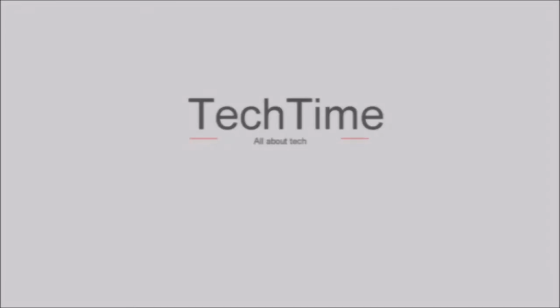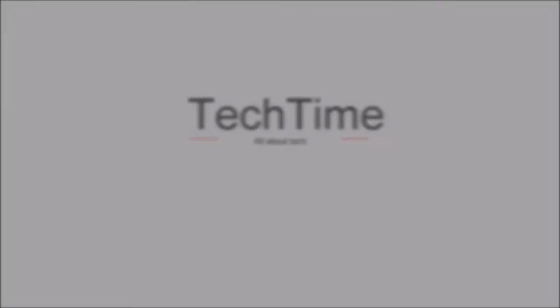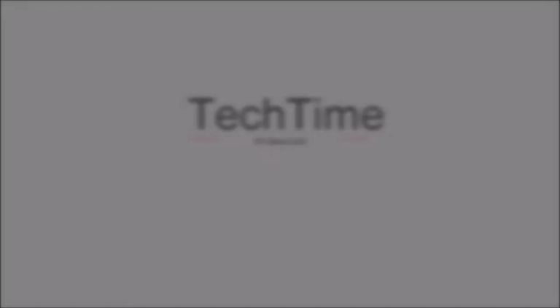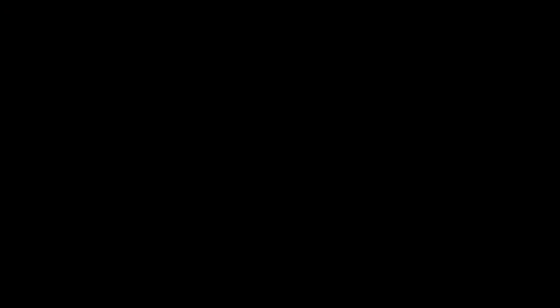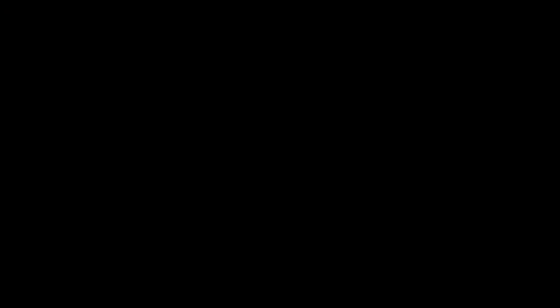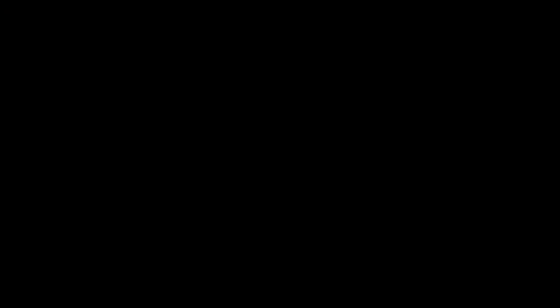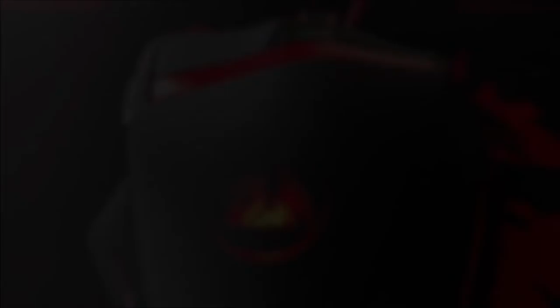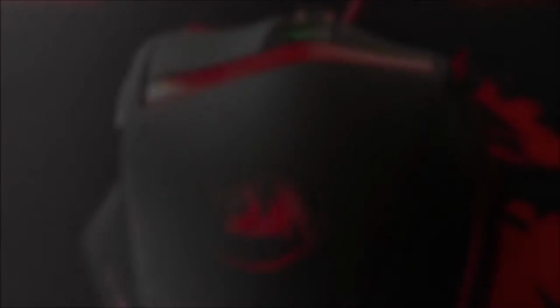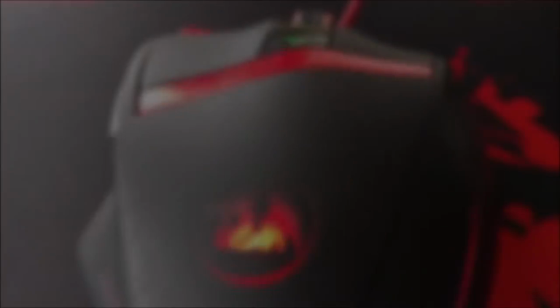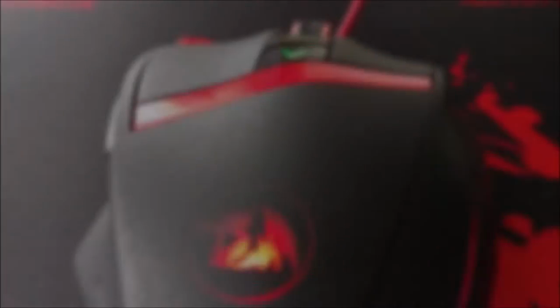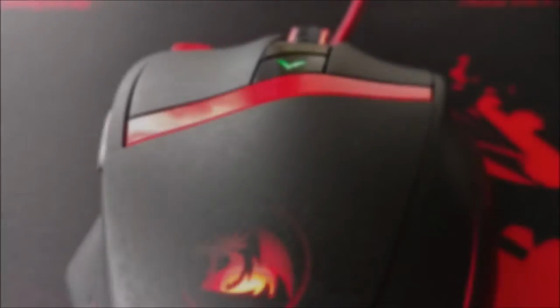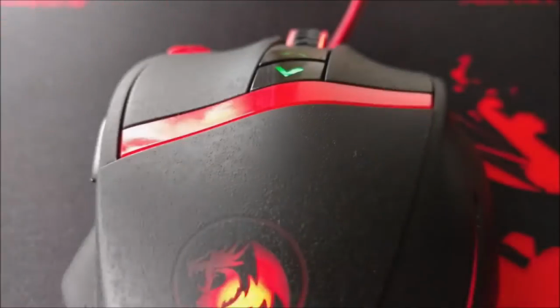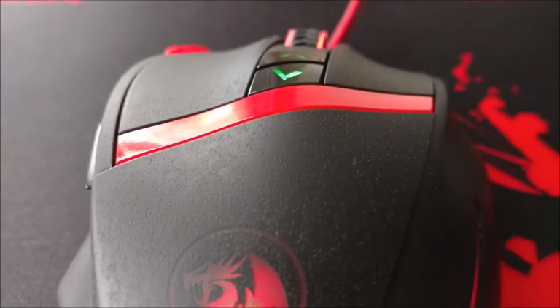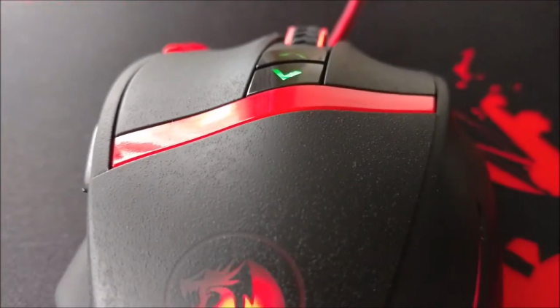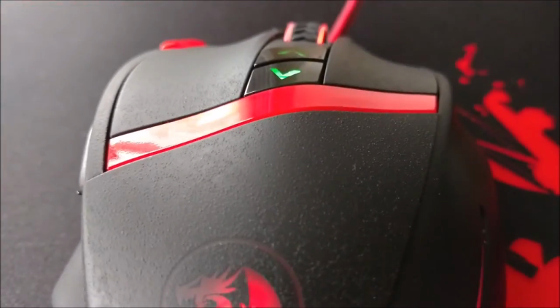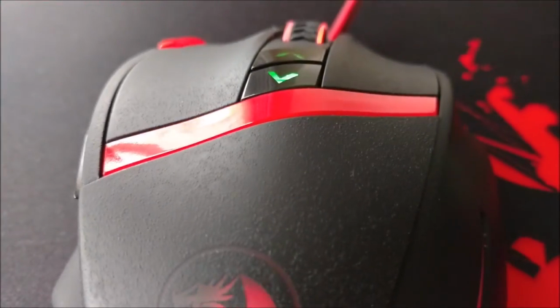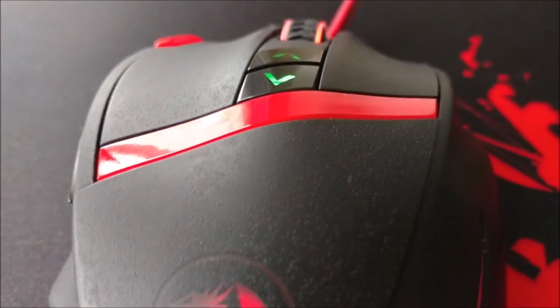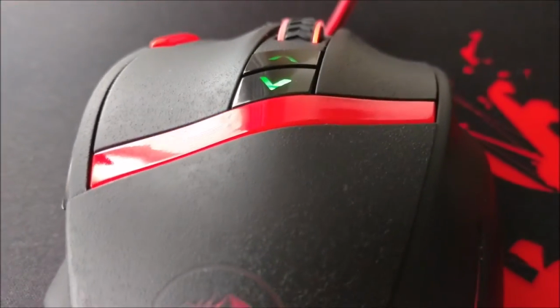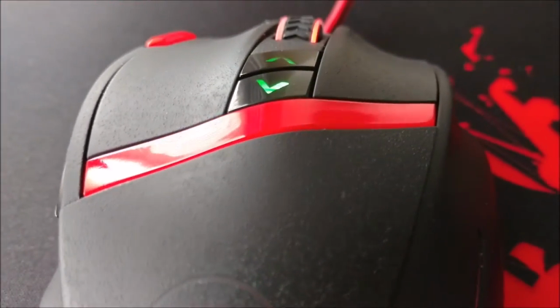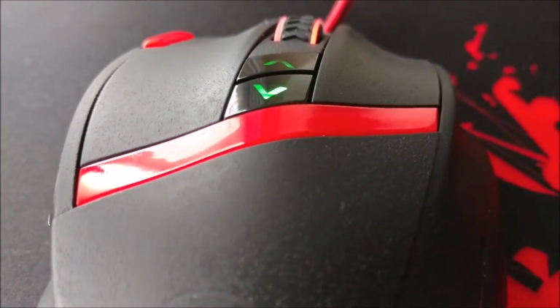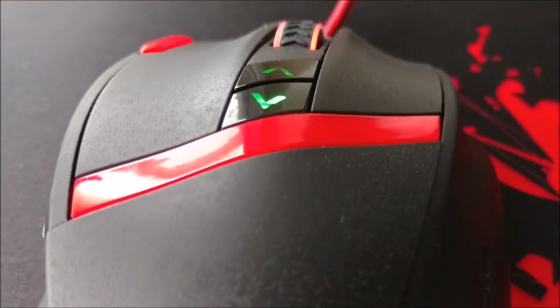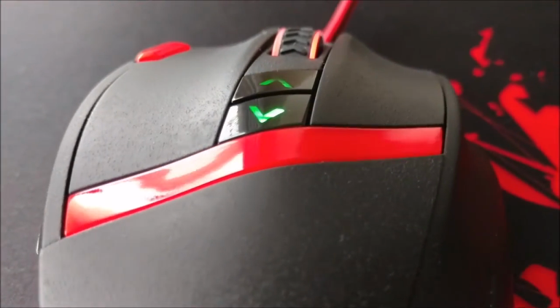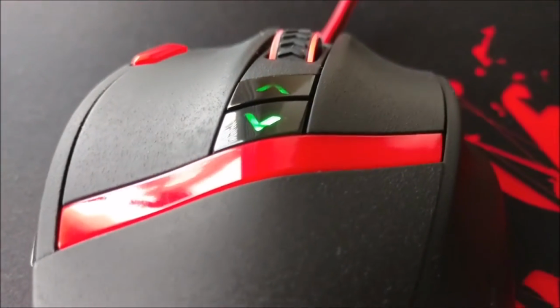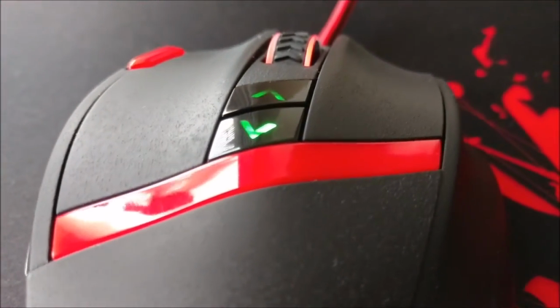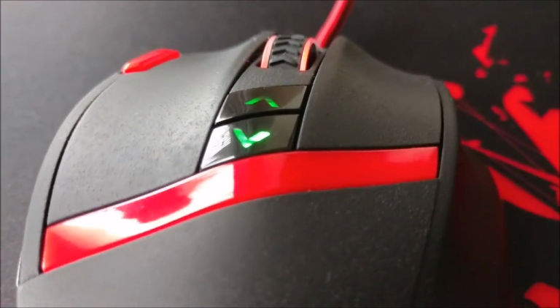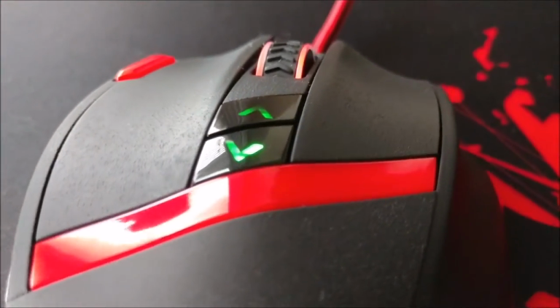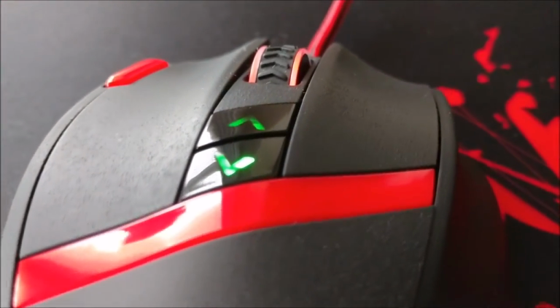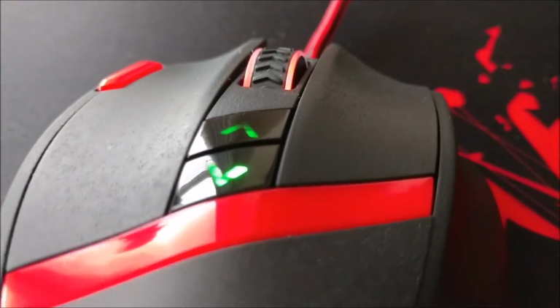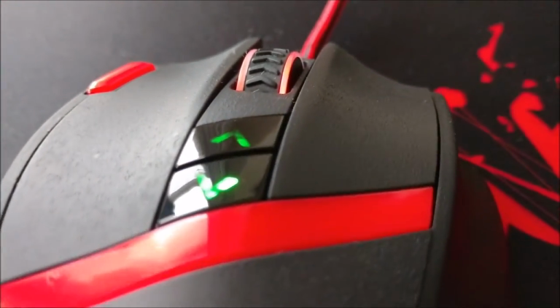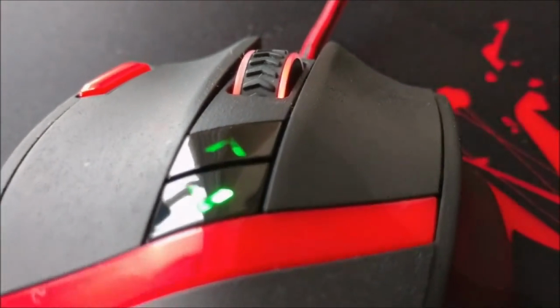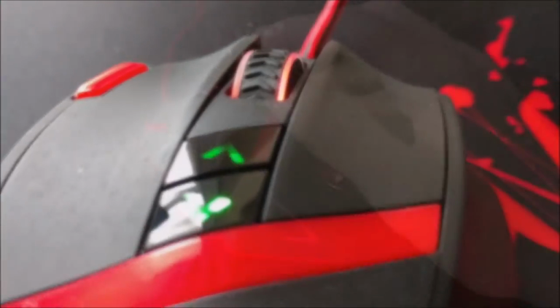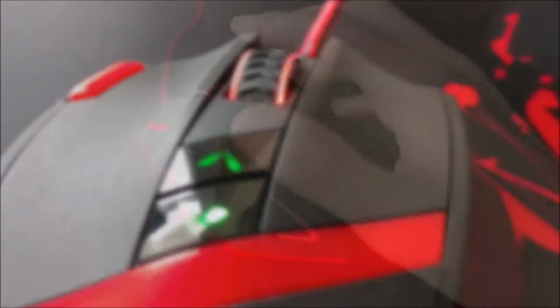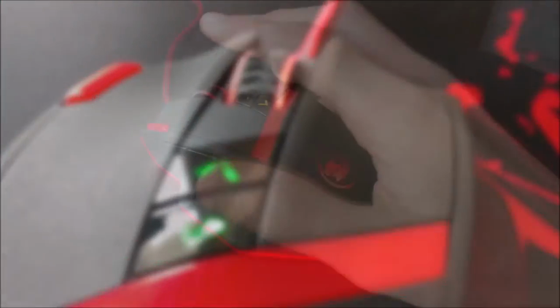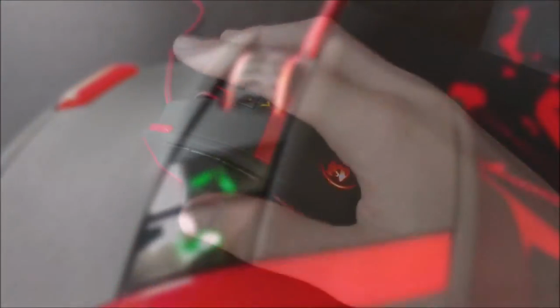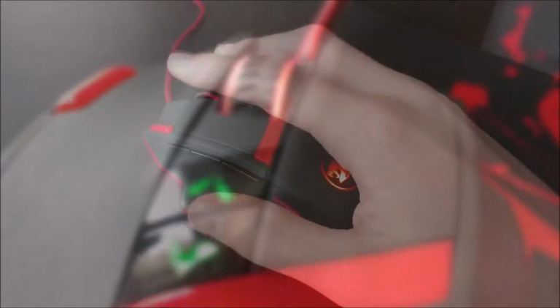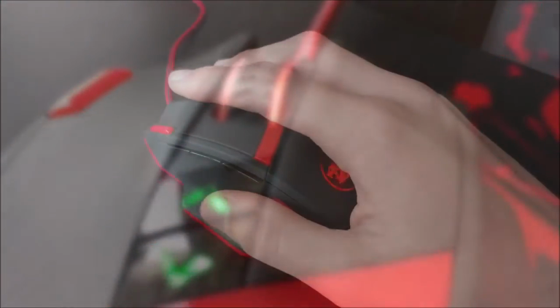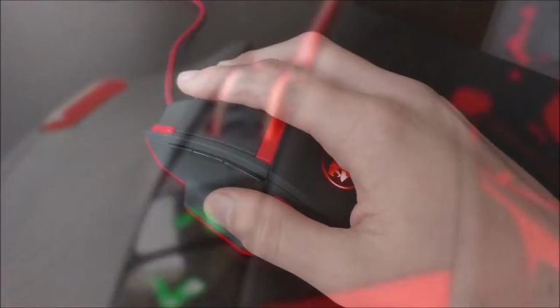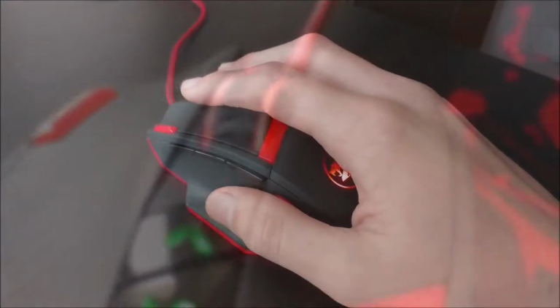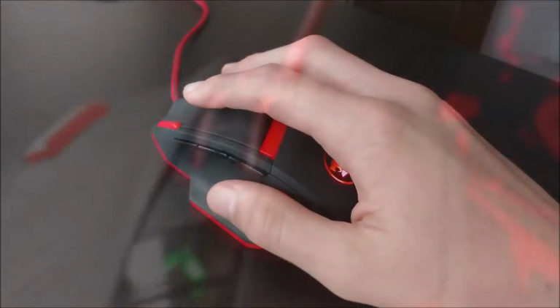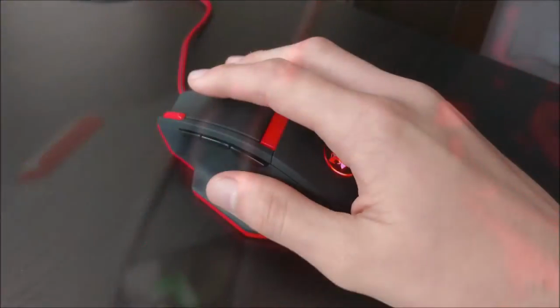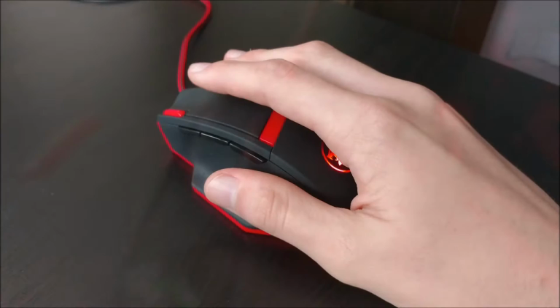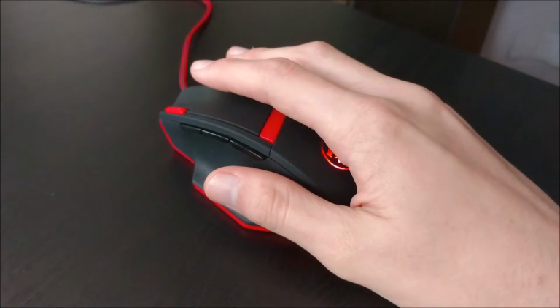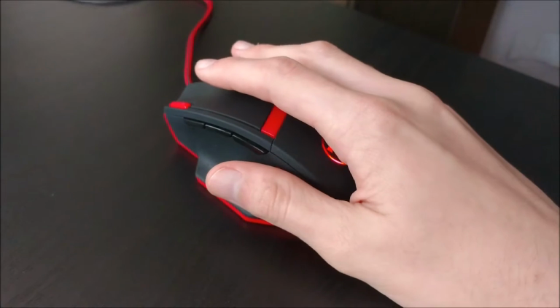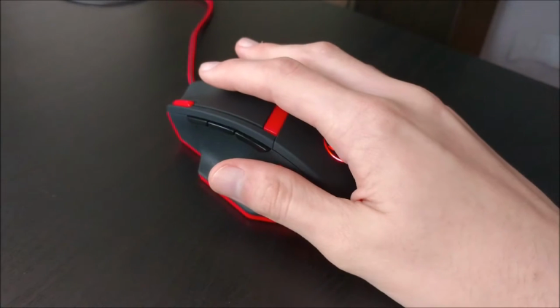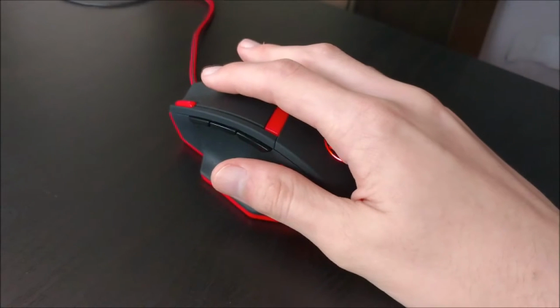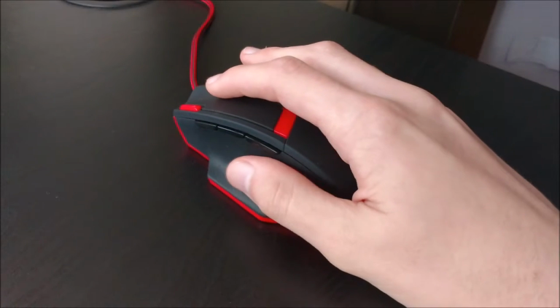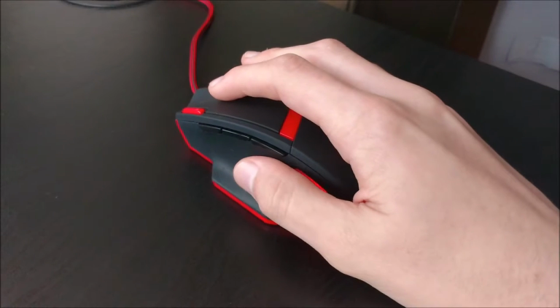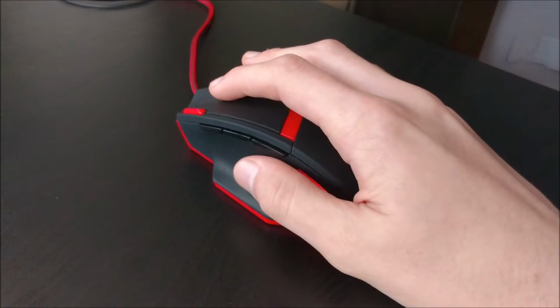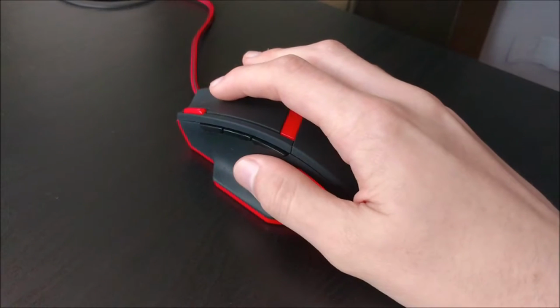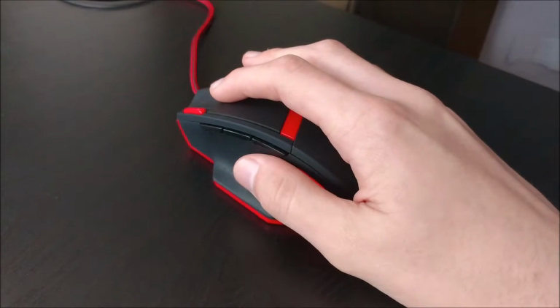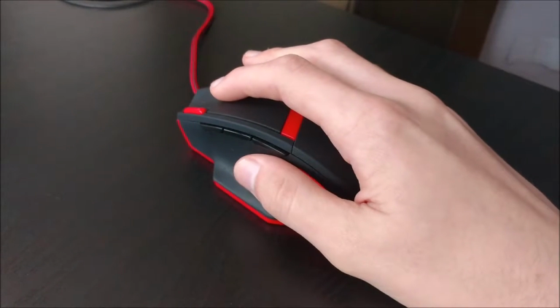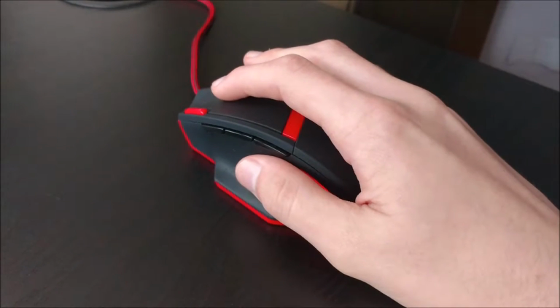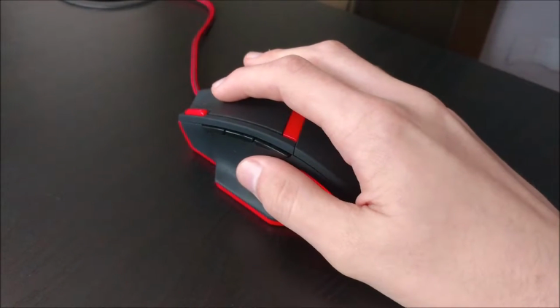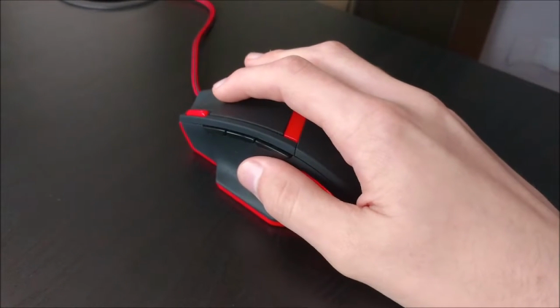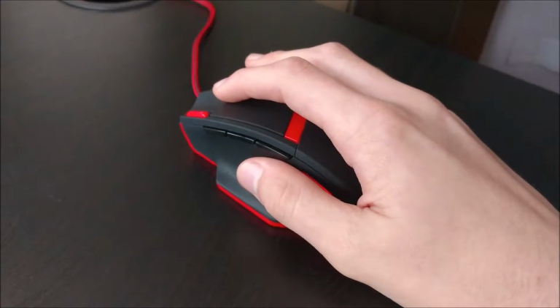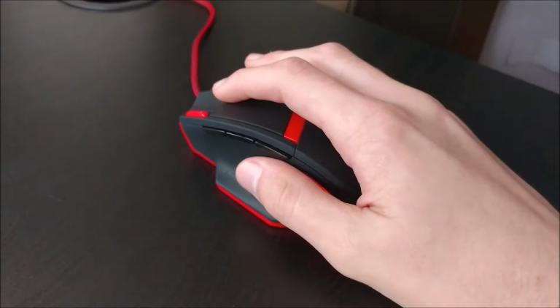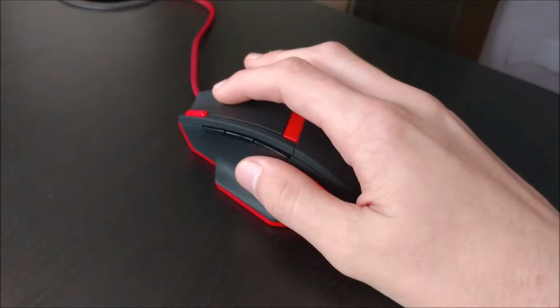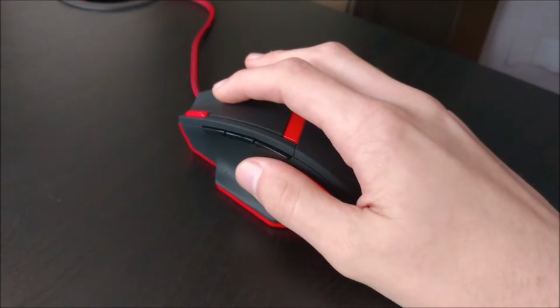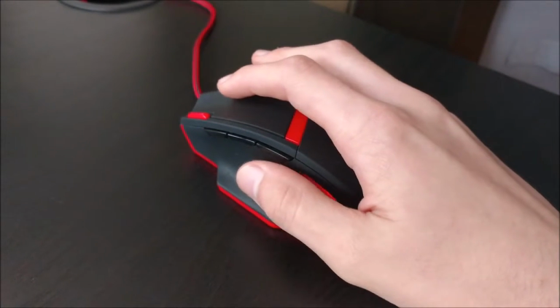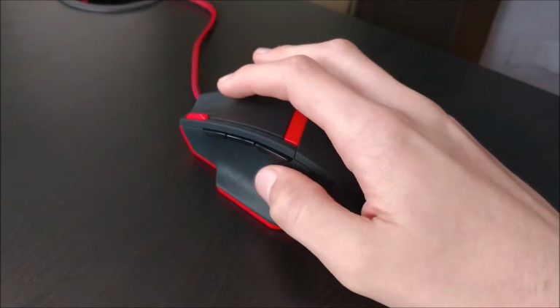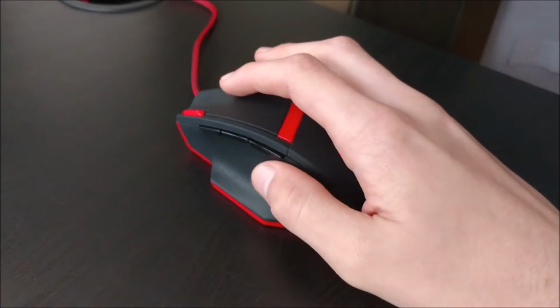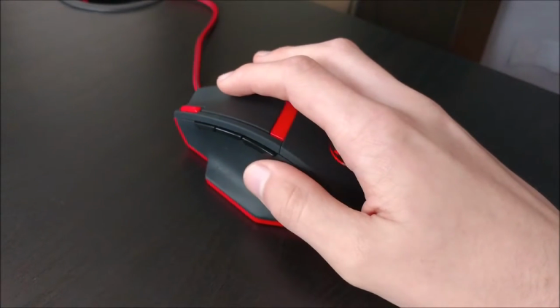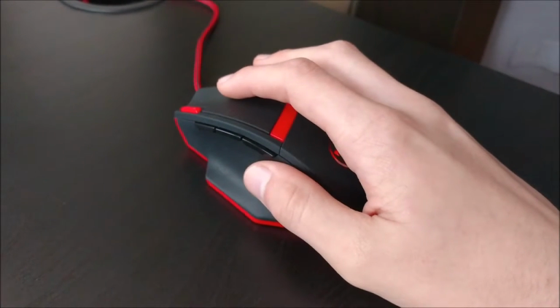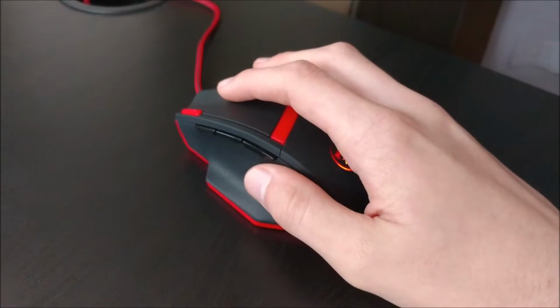Hey guys, today we have a review of the Mammoth M801 16400 DPI gaming mouse.